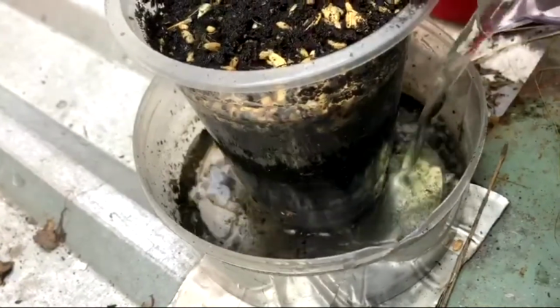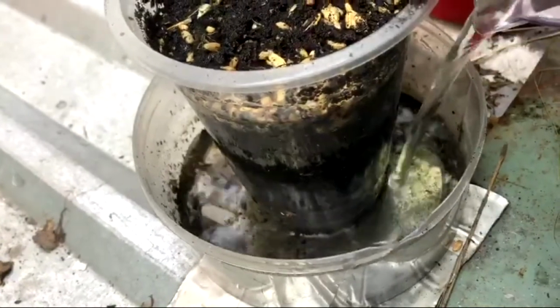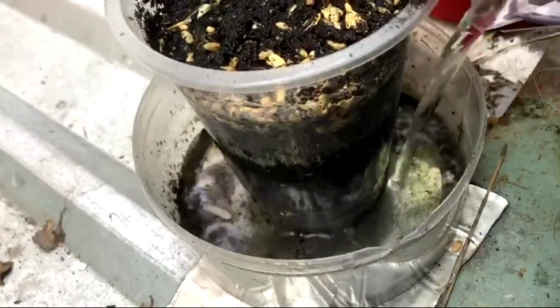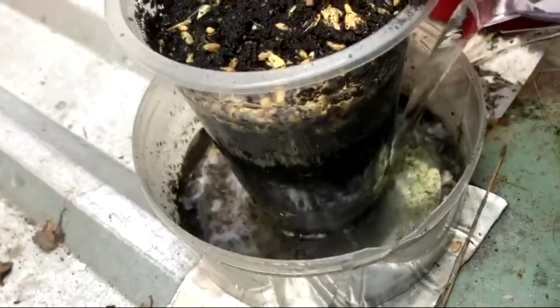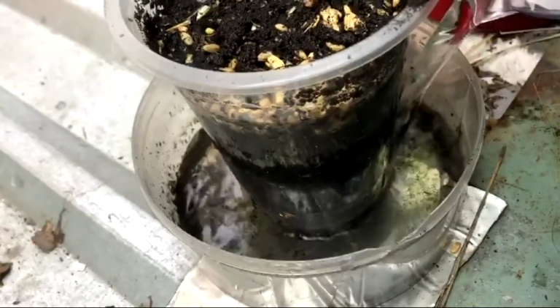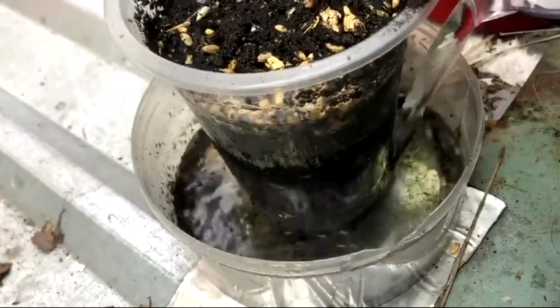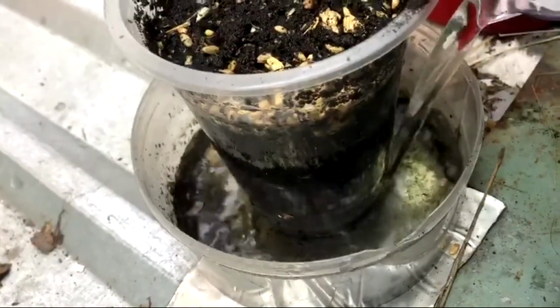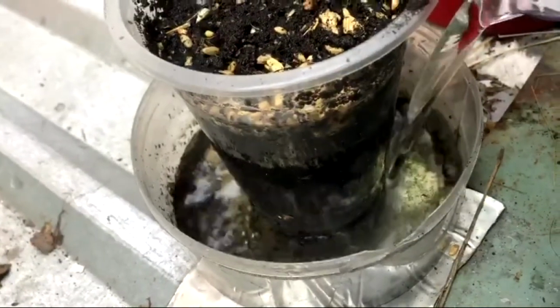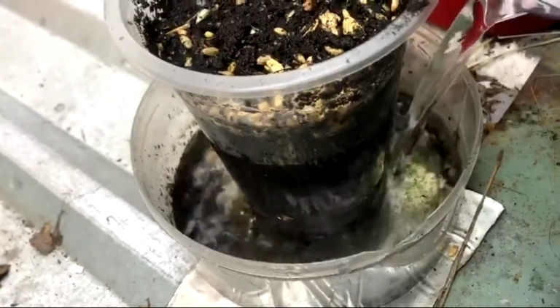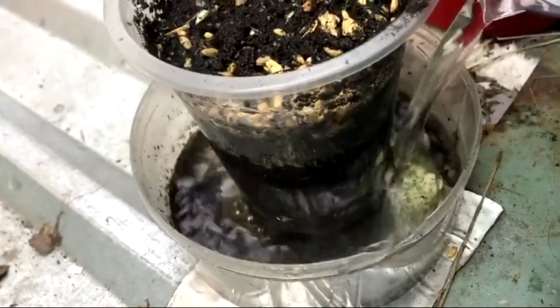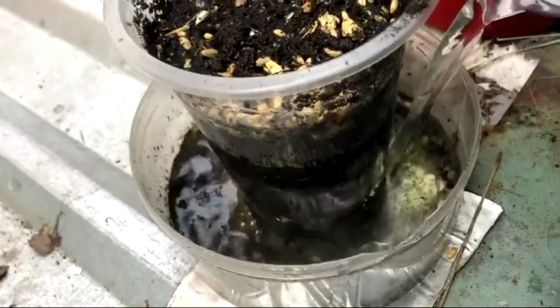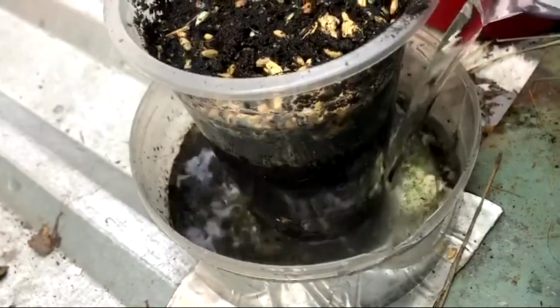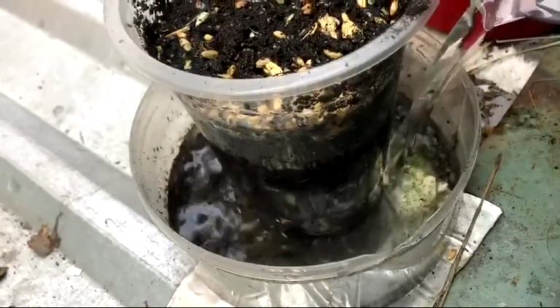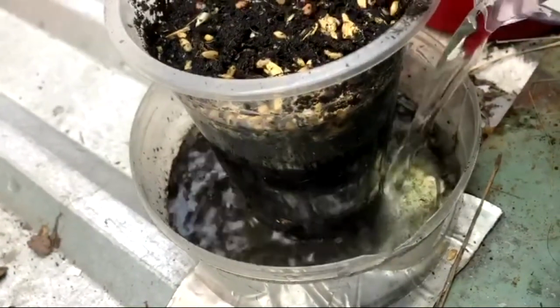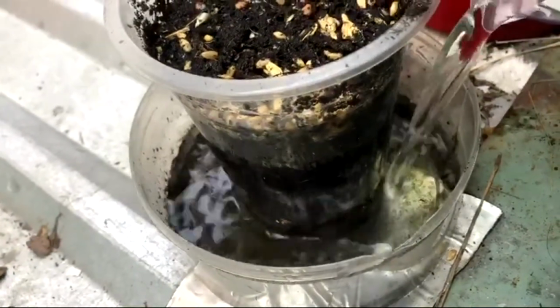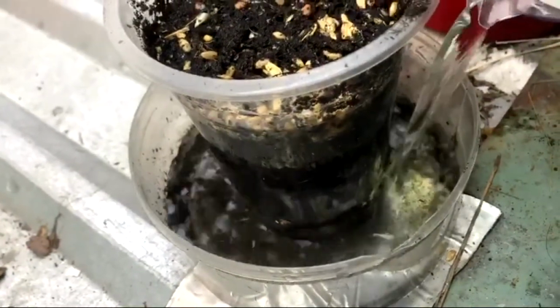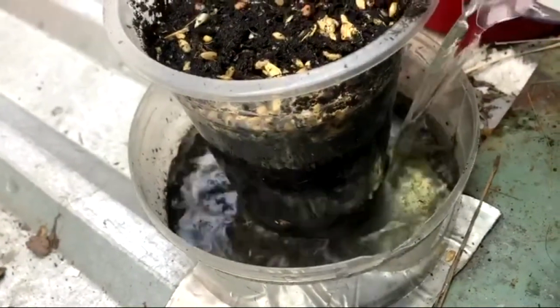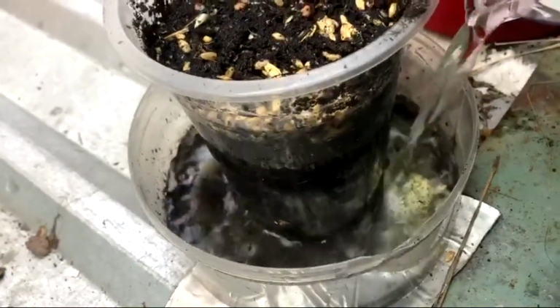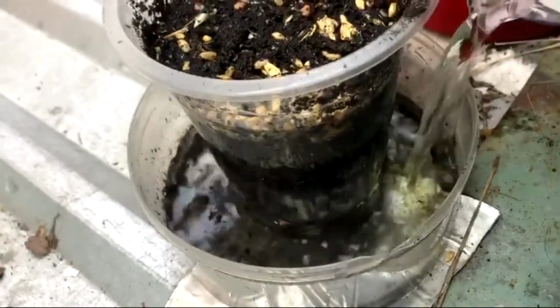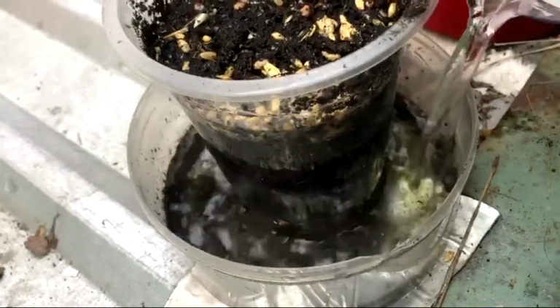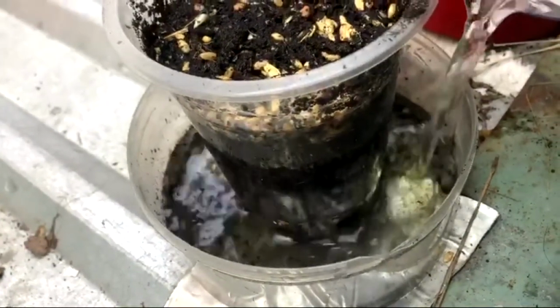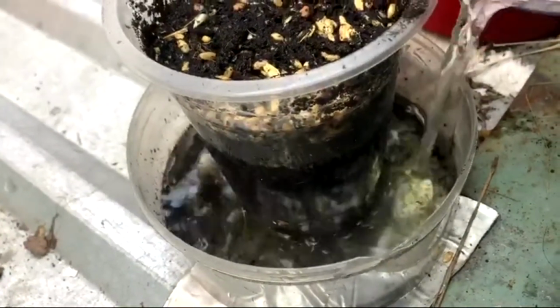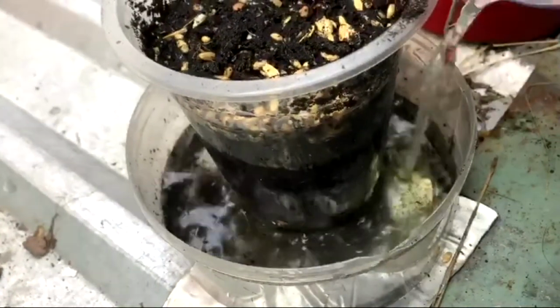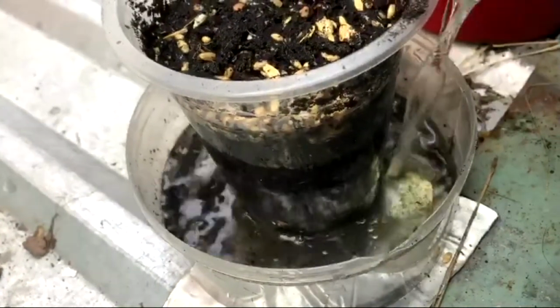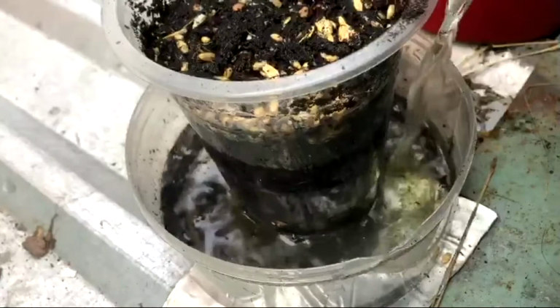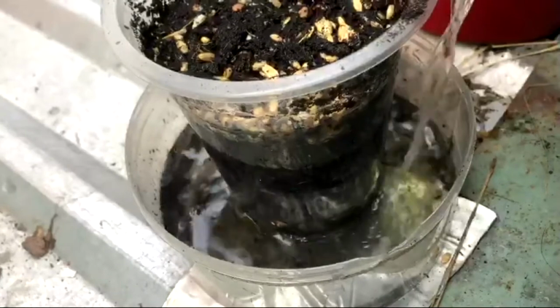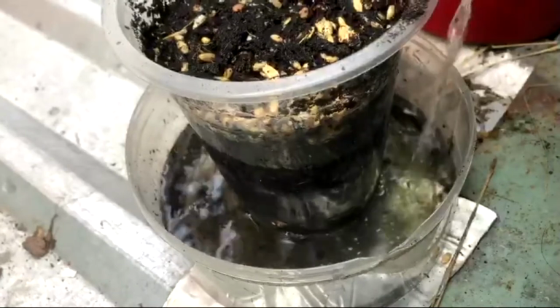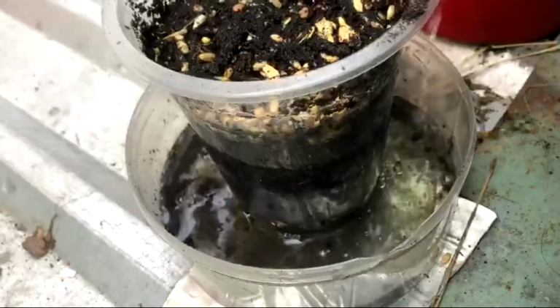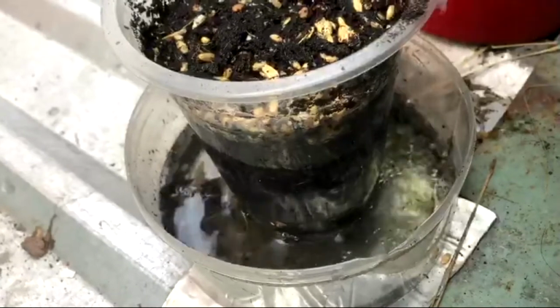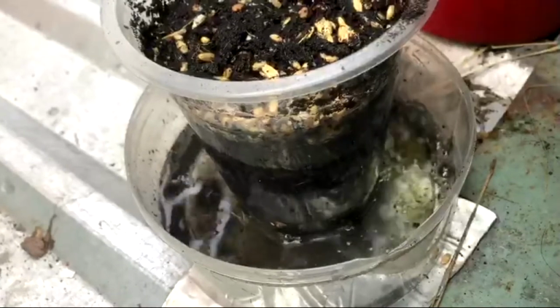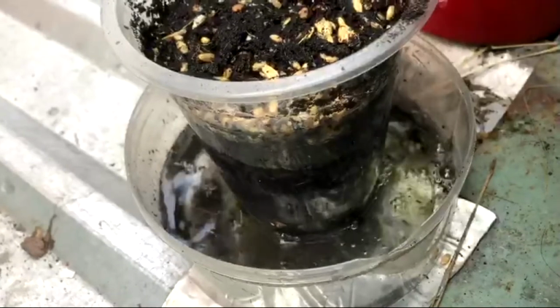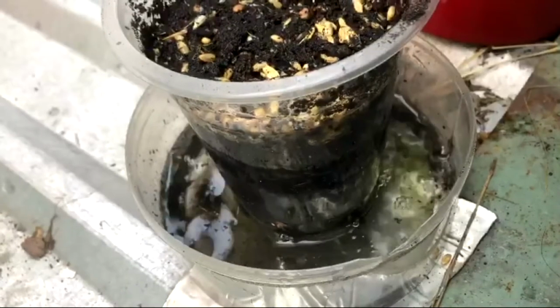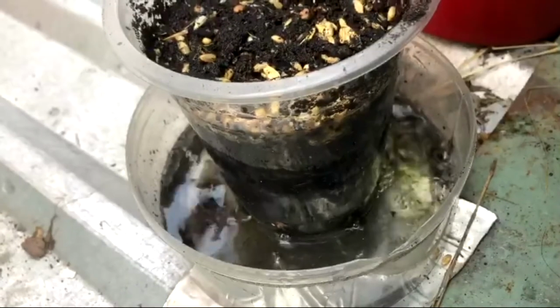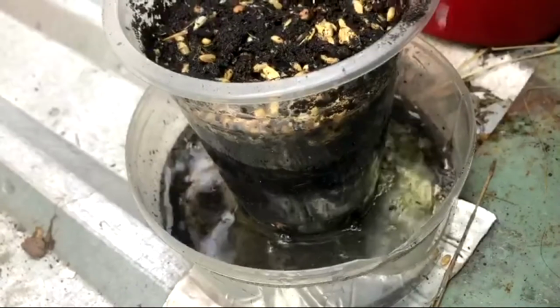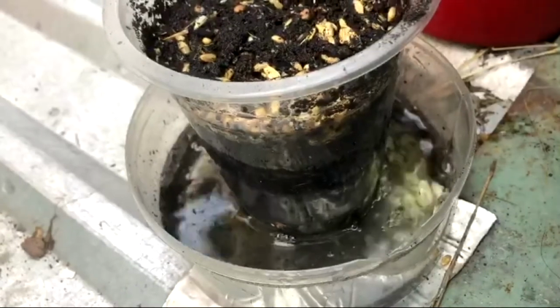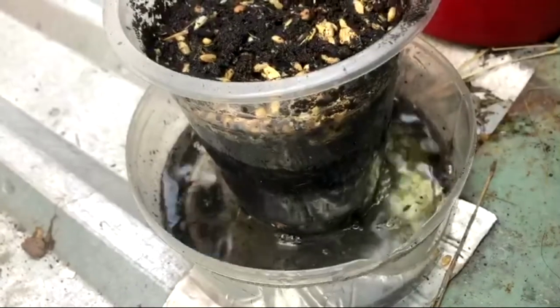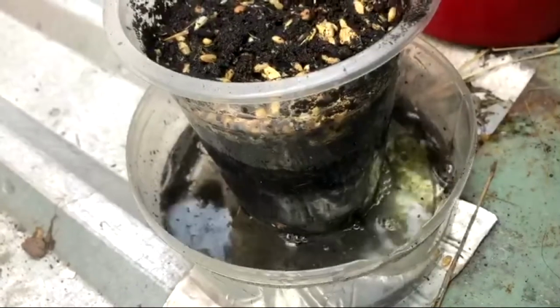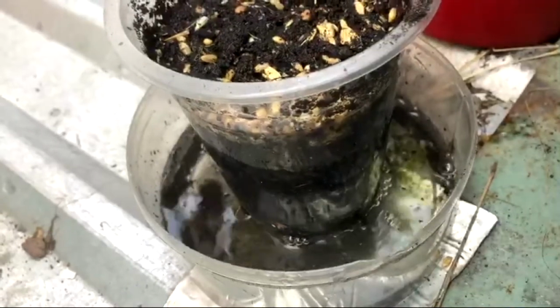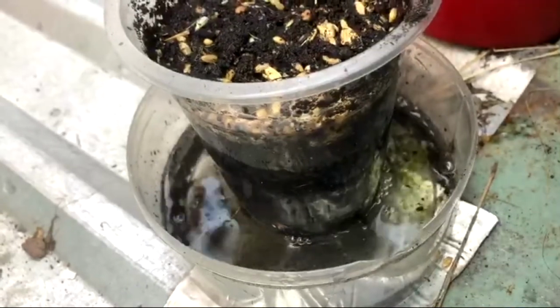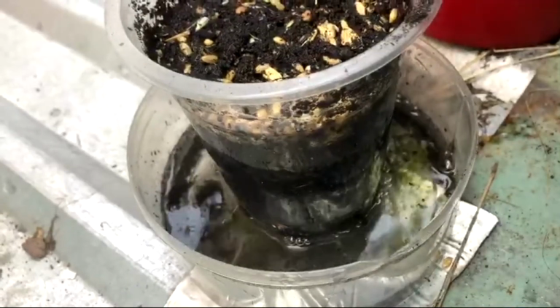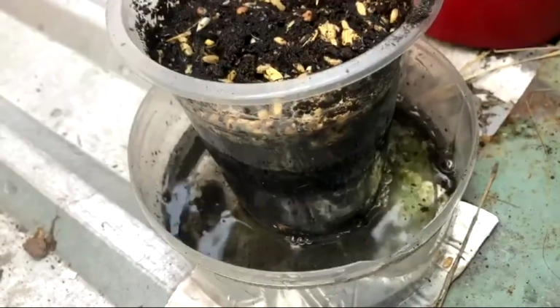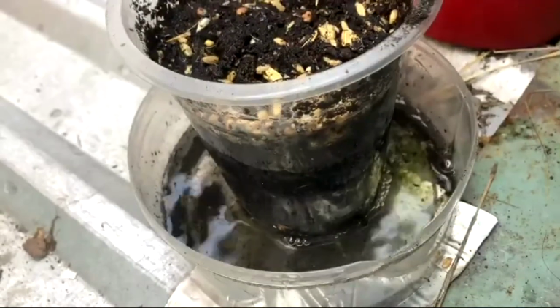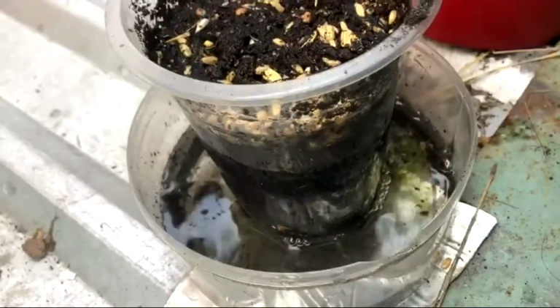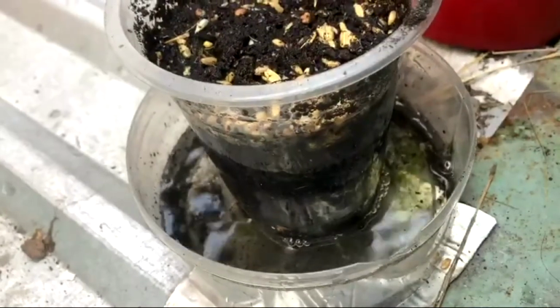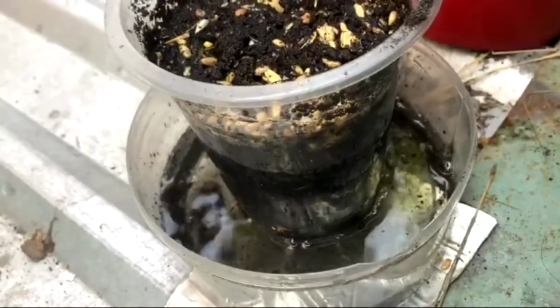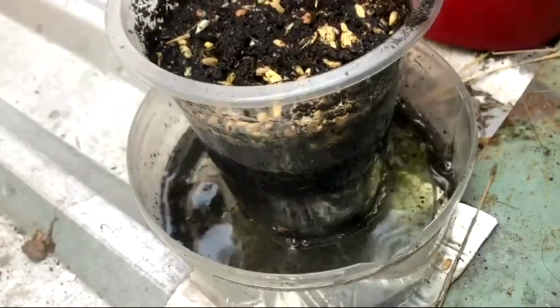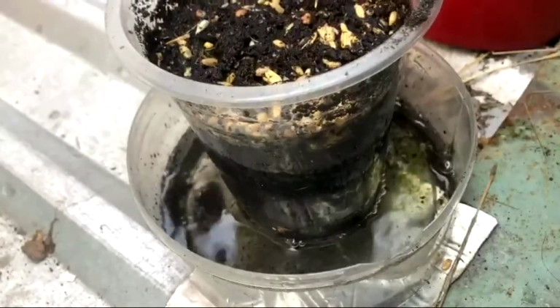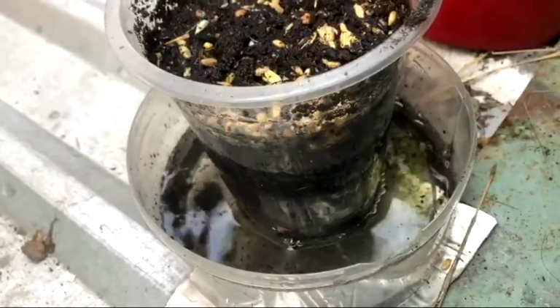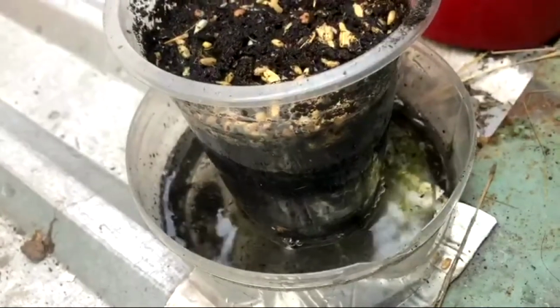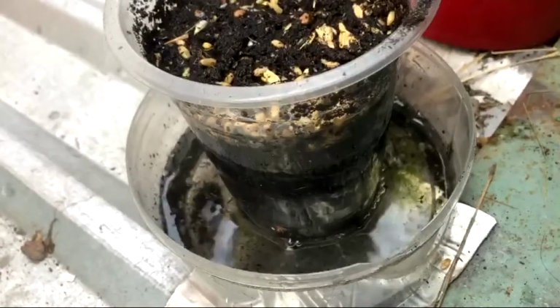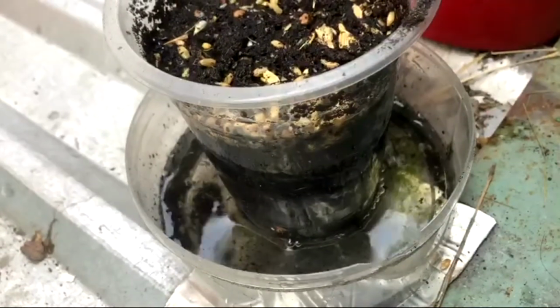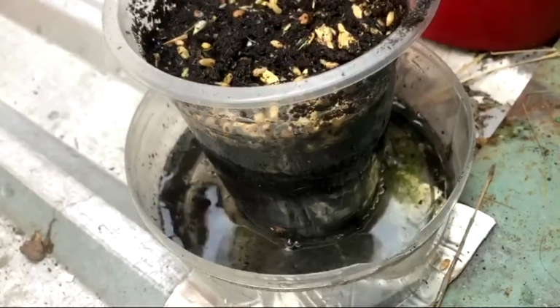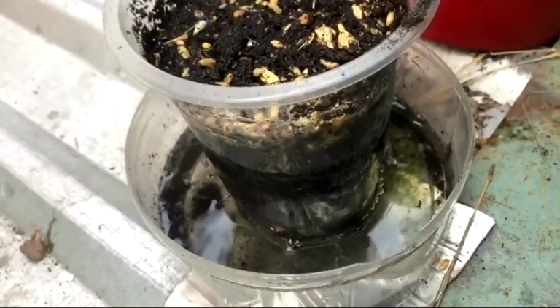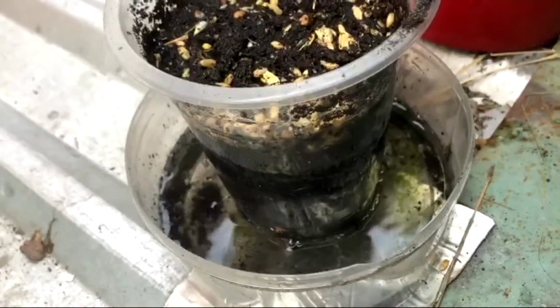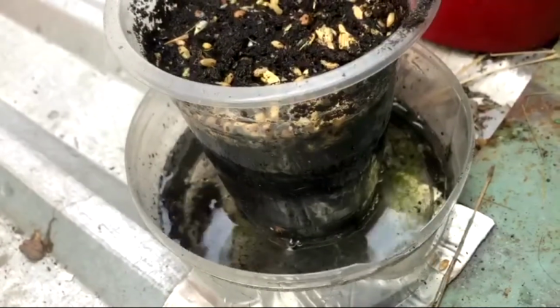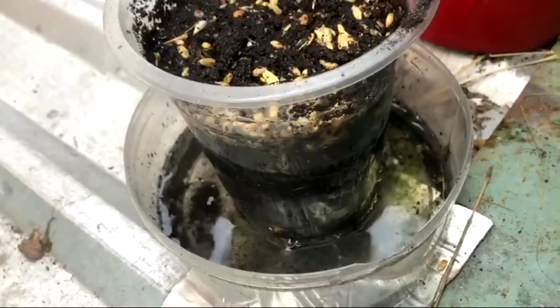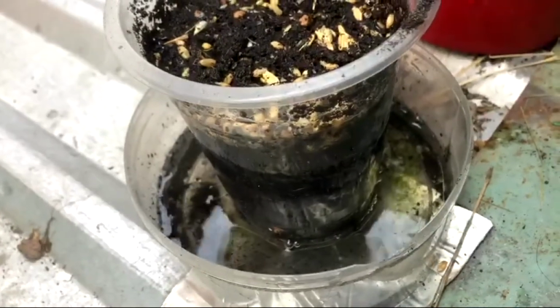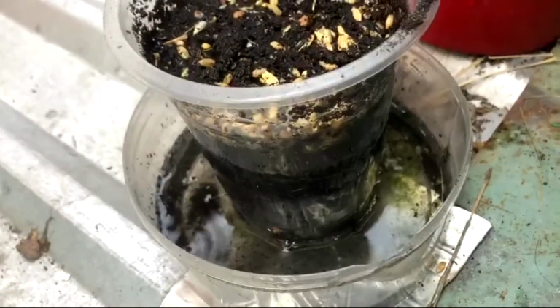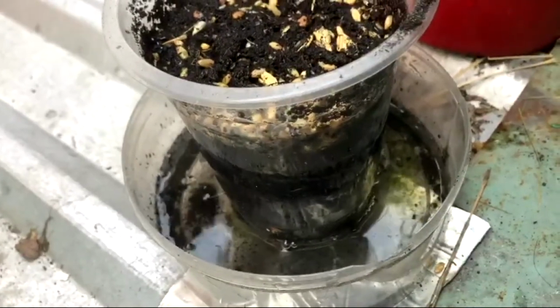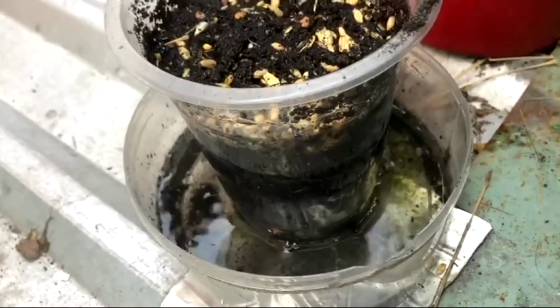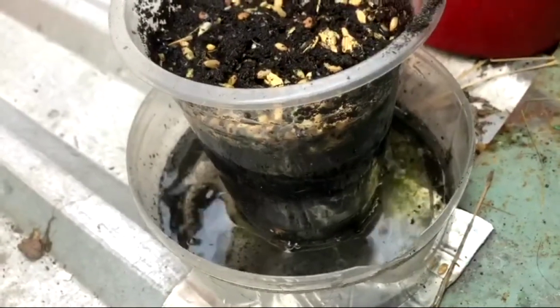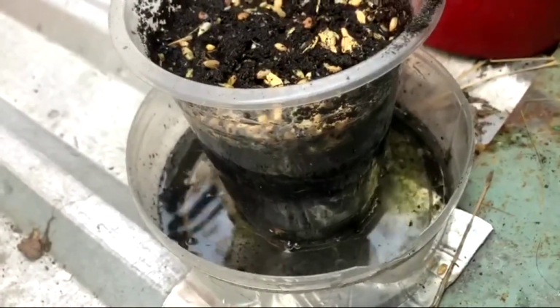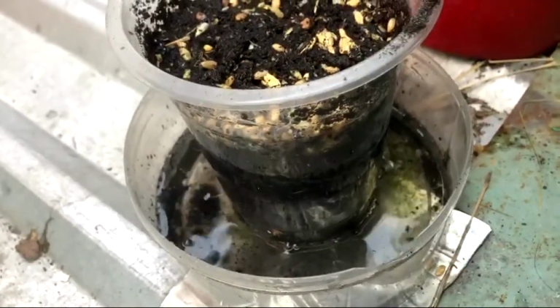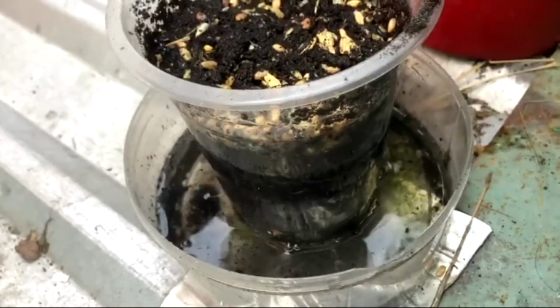There are so many ants here — I don't know why — but I just can't stop them from eating all the wheat seeds, so adding water to the tray is the only way I can deal with it.